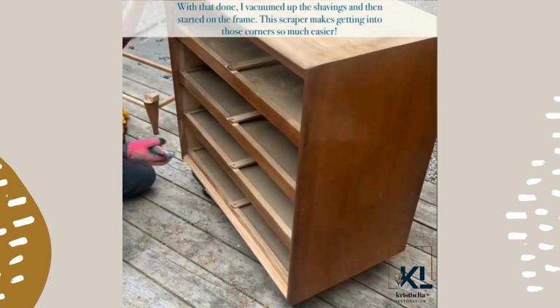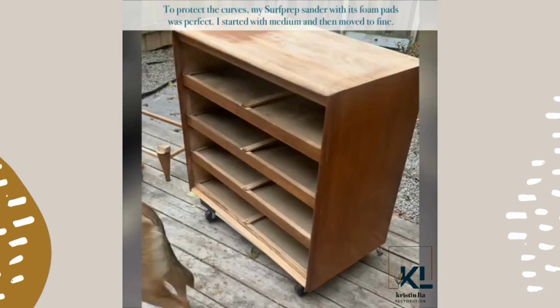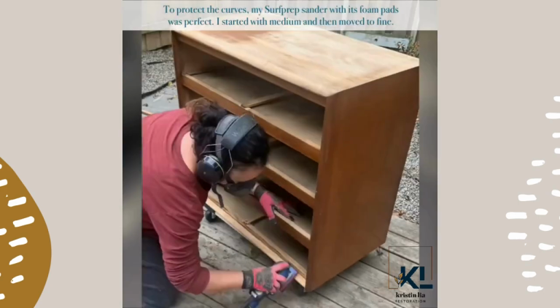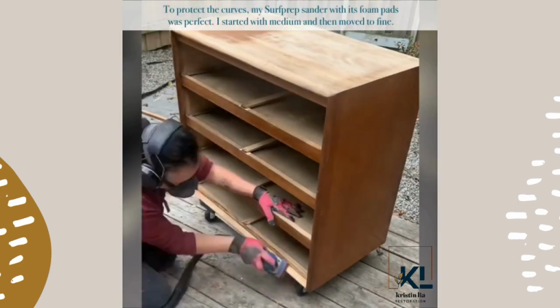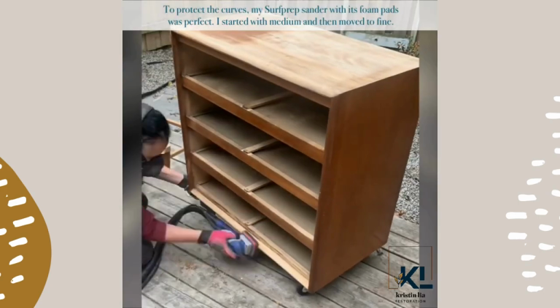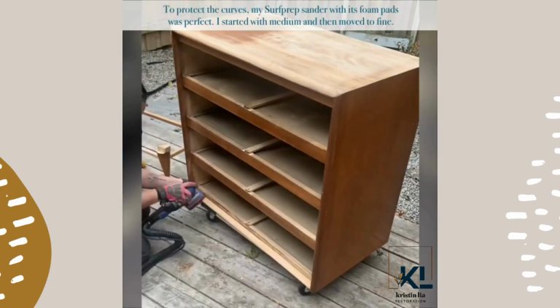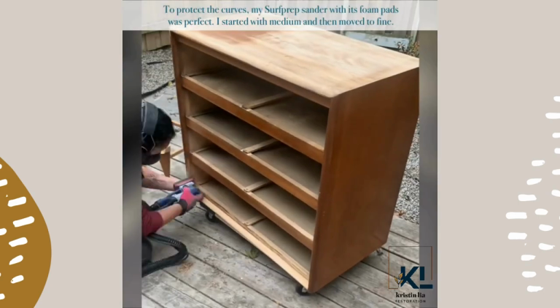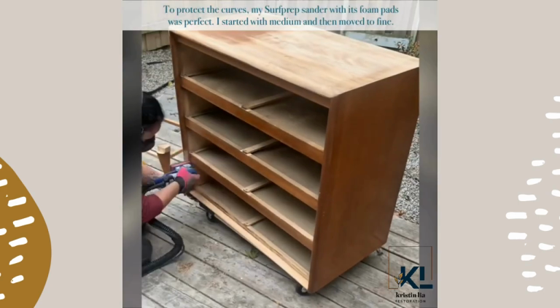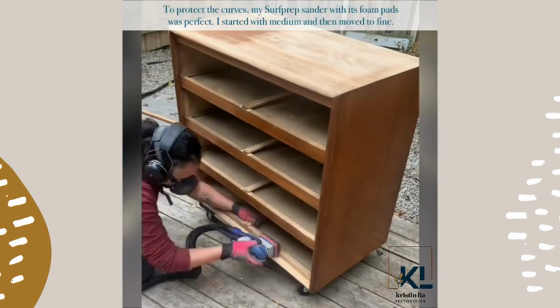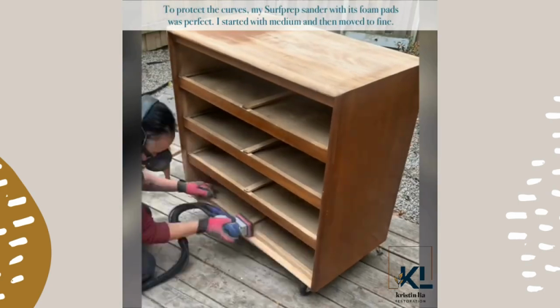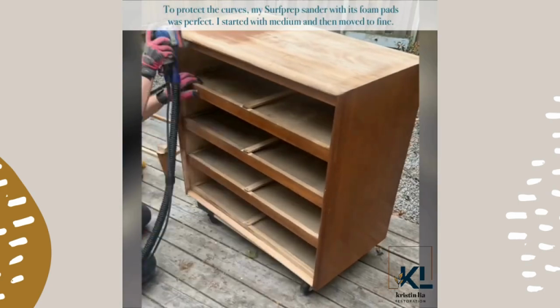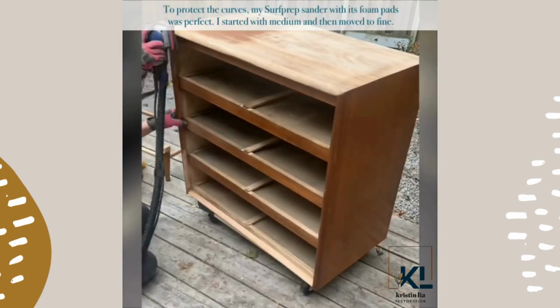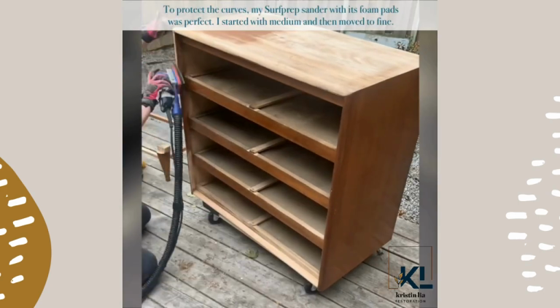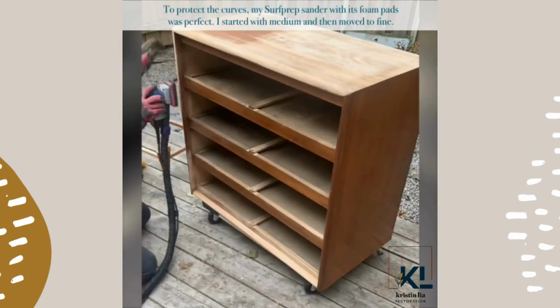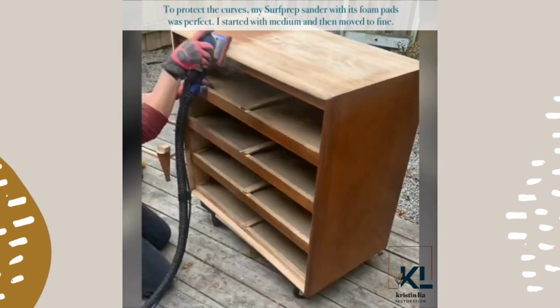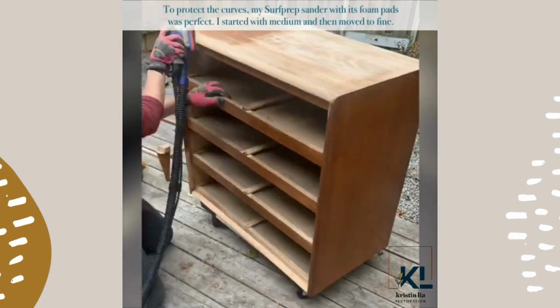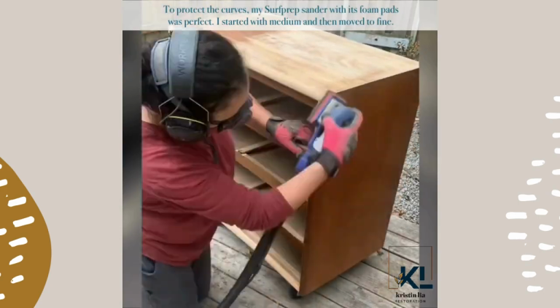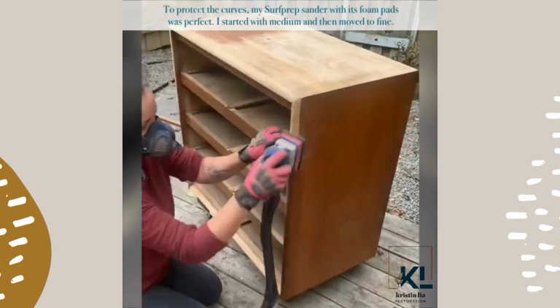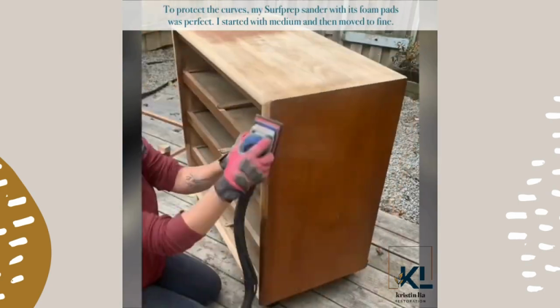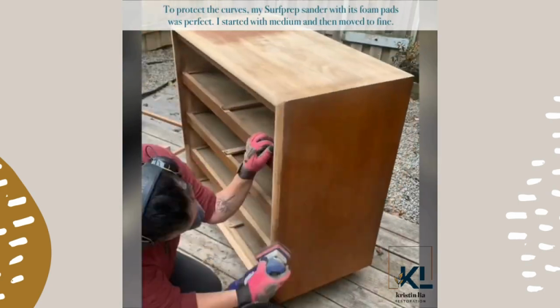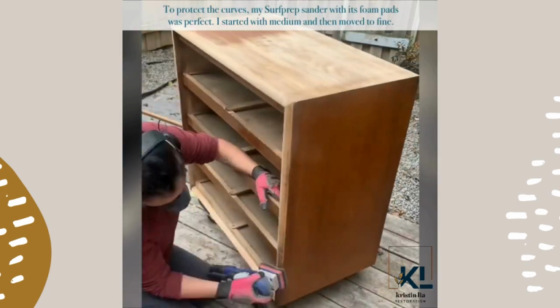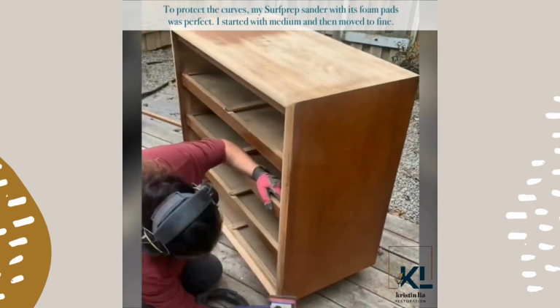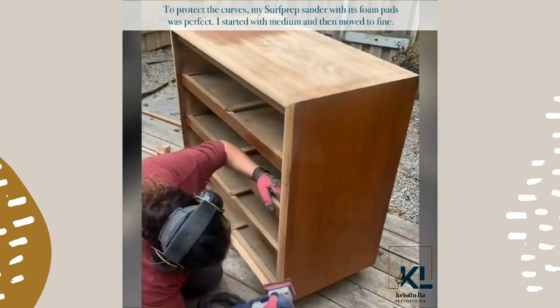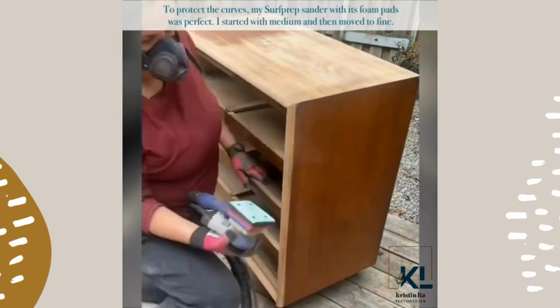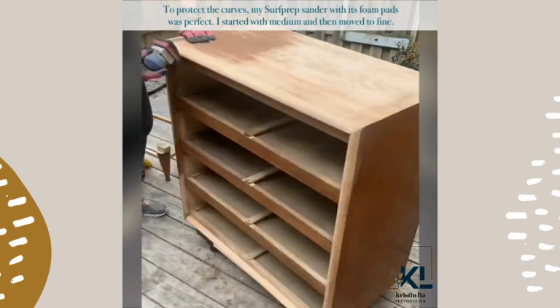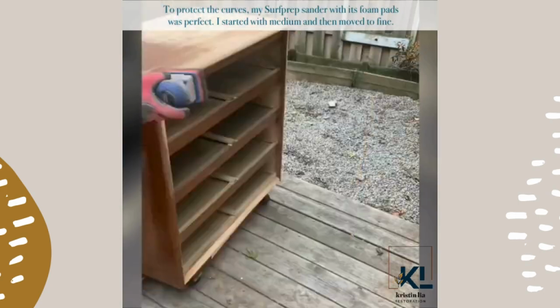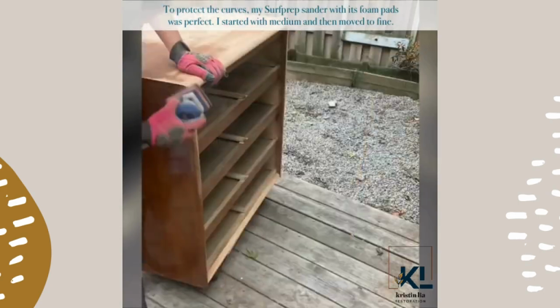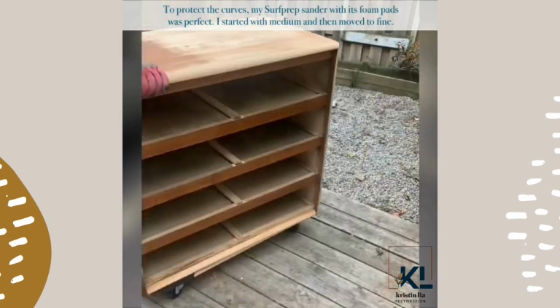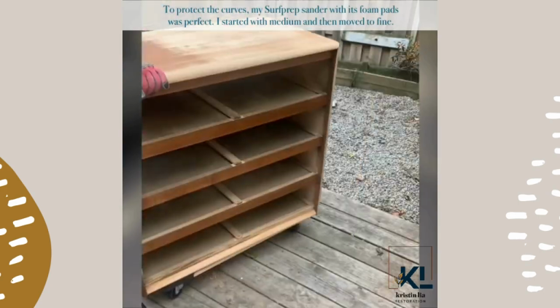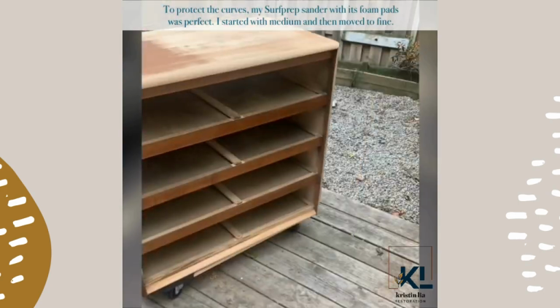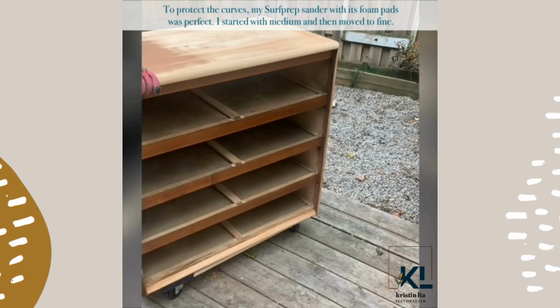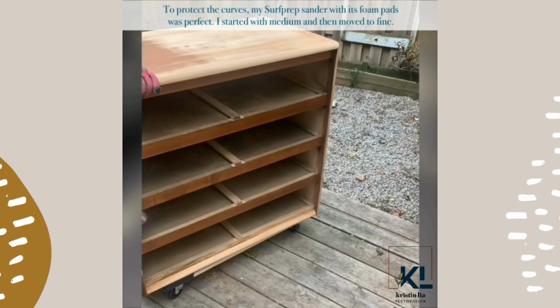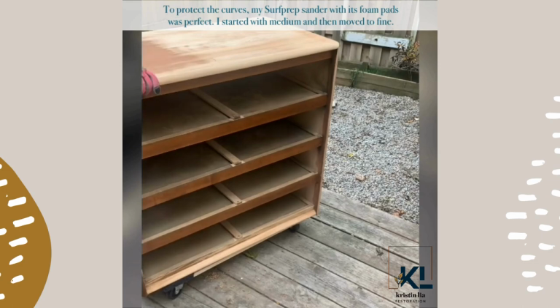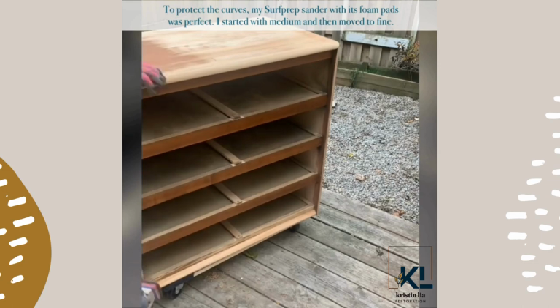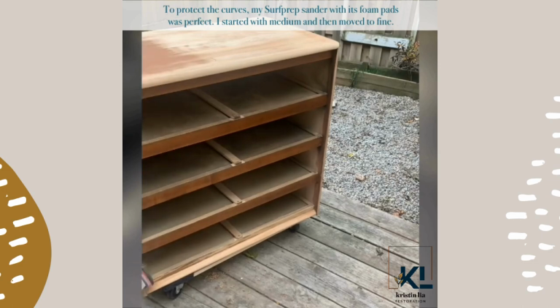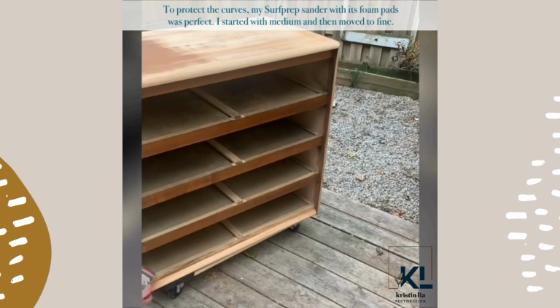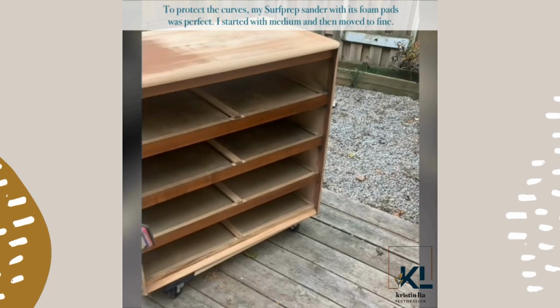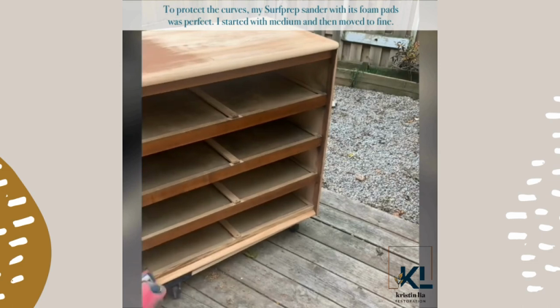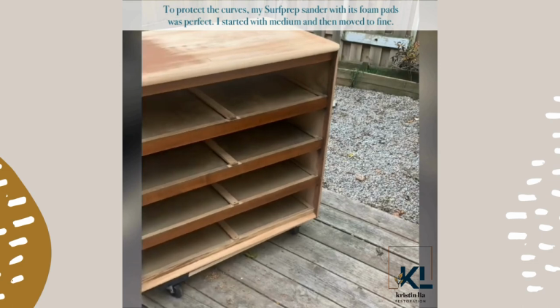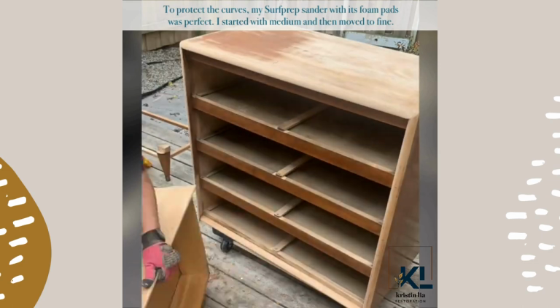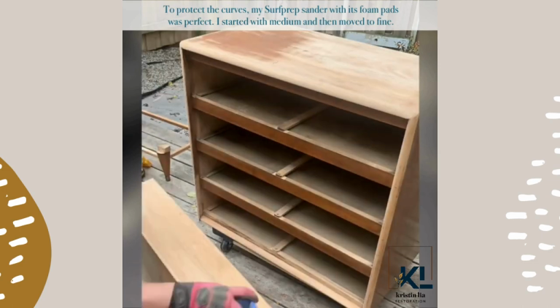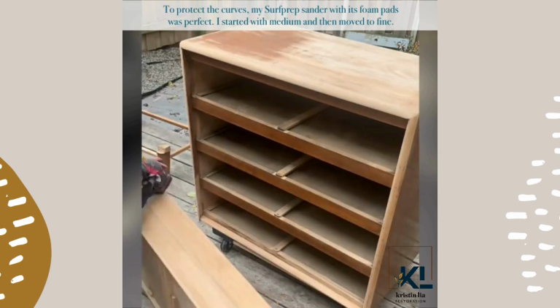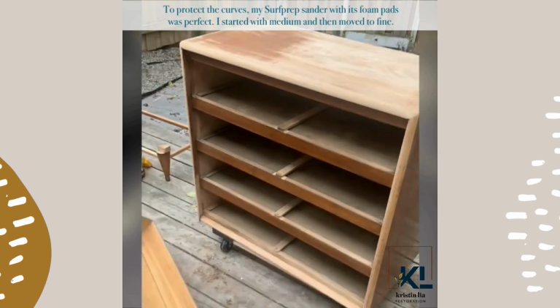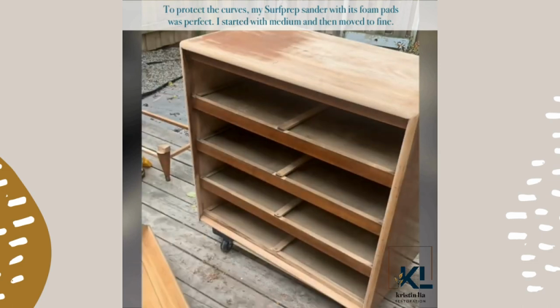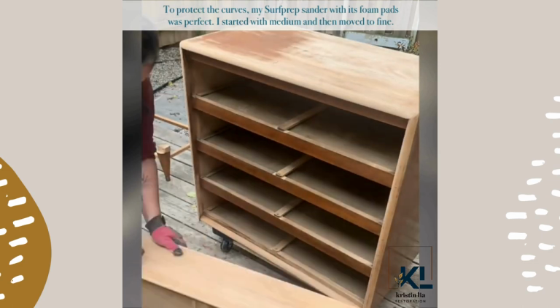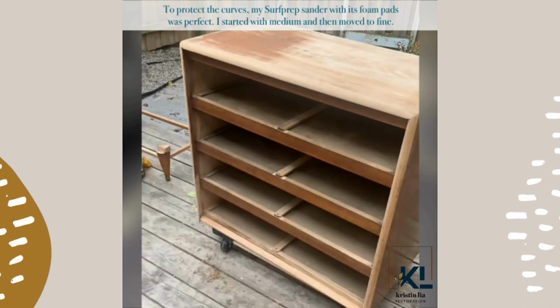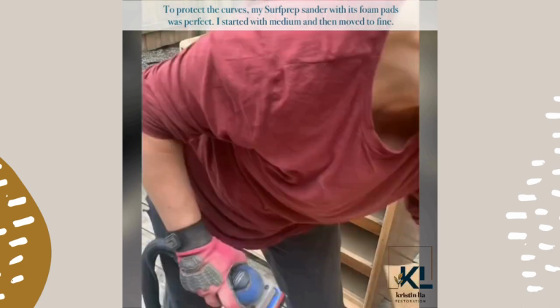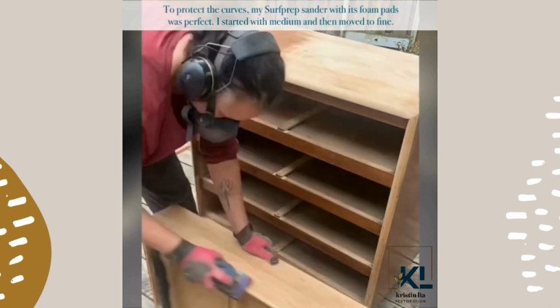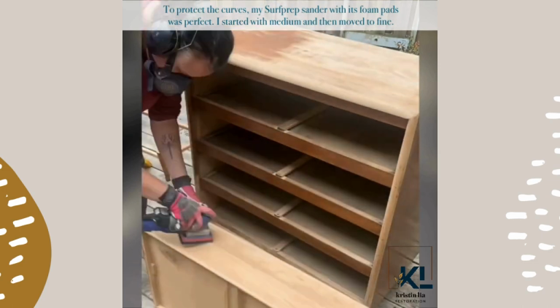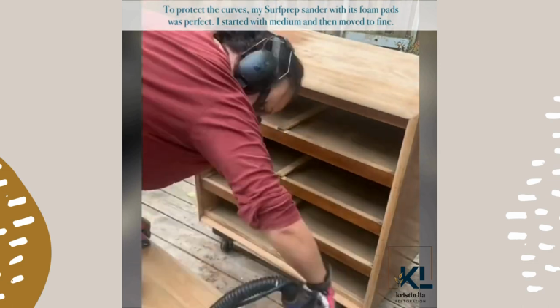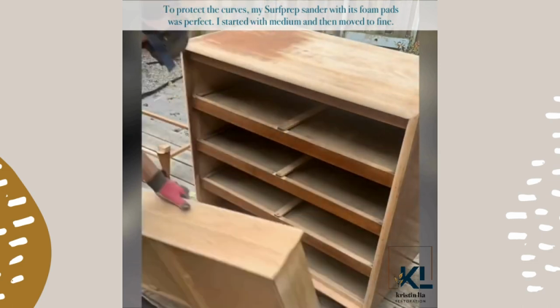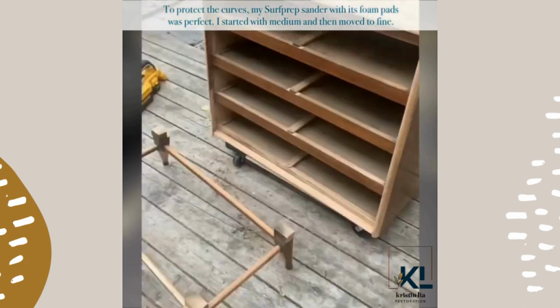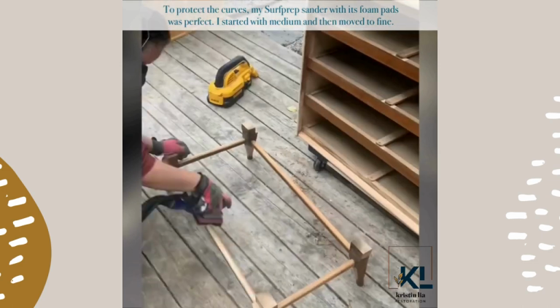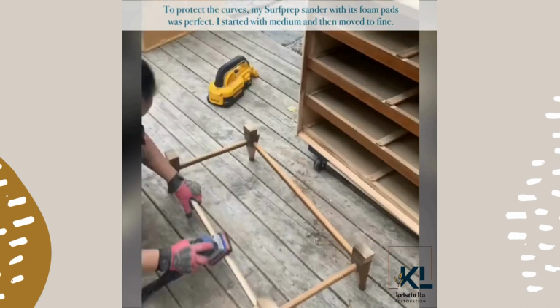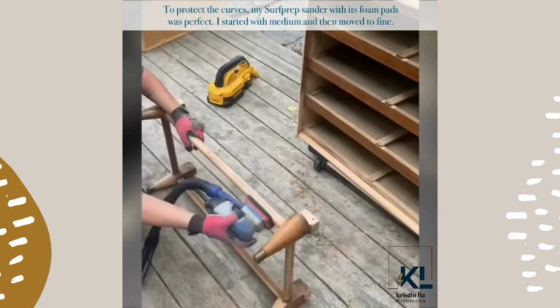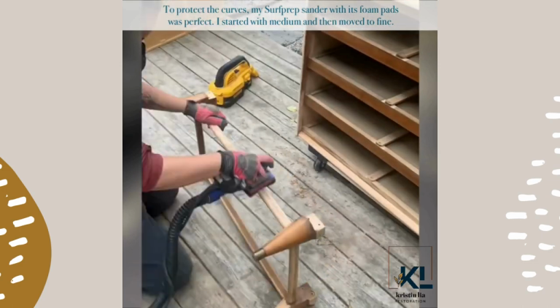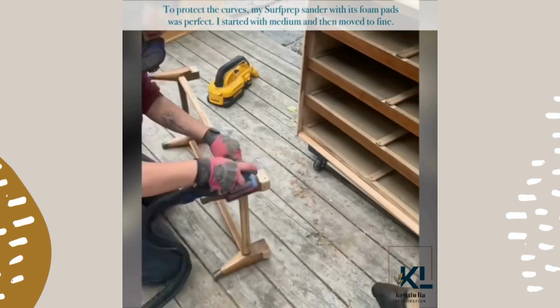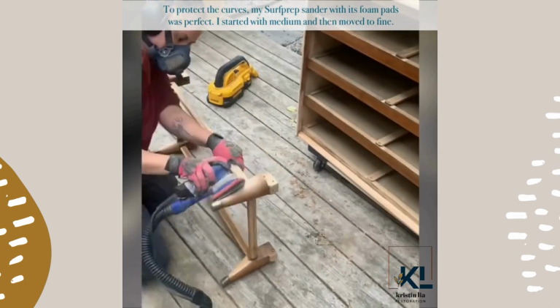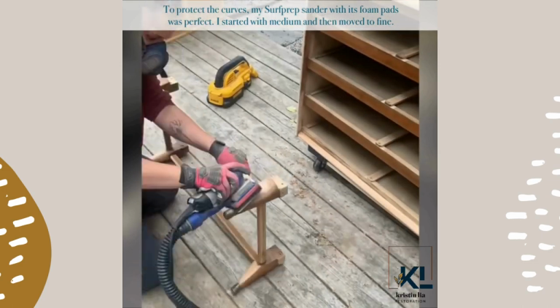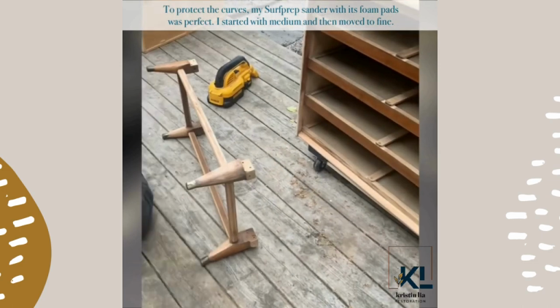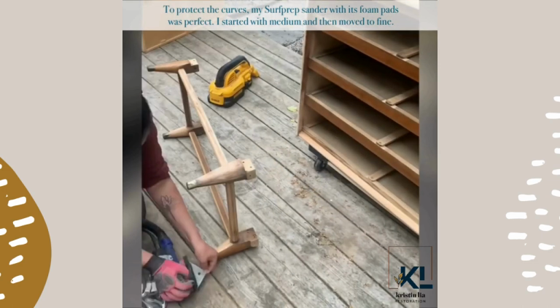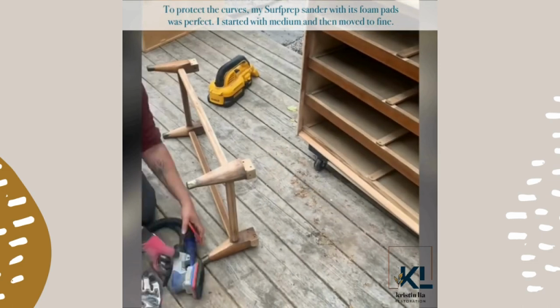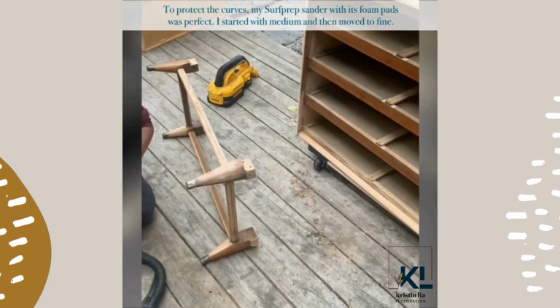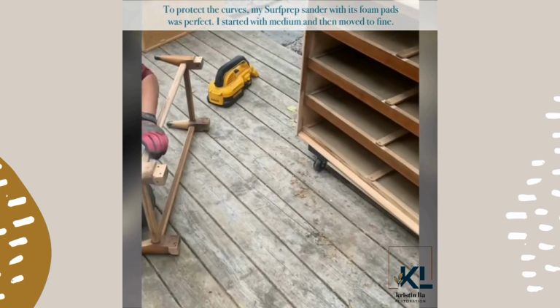To protect the curves, my Surf Prep sander with its foam pads was perfect. I started with medium and then moved to fine.